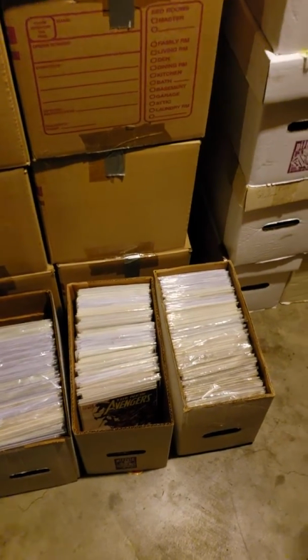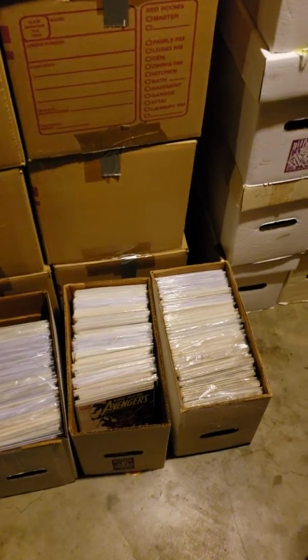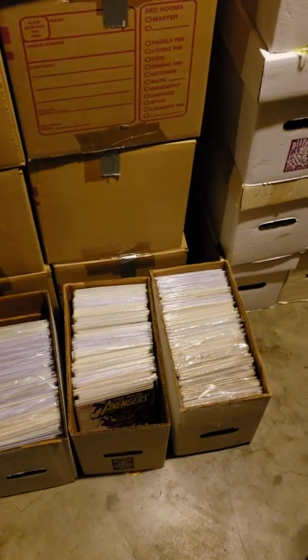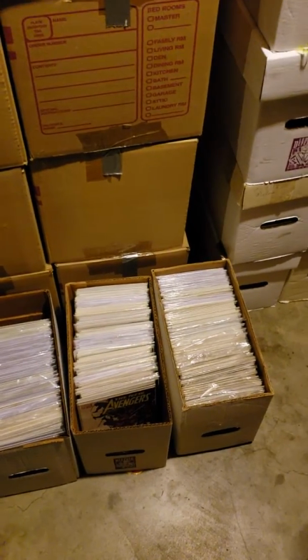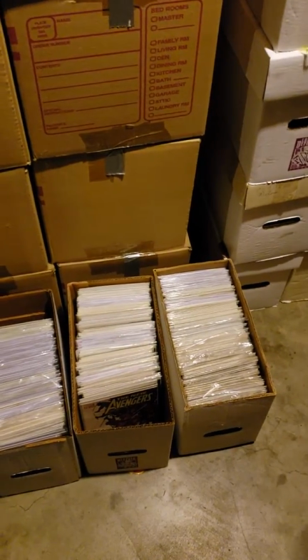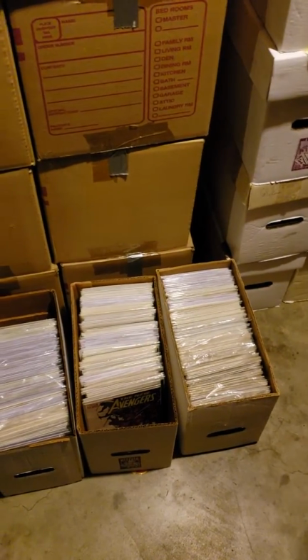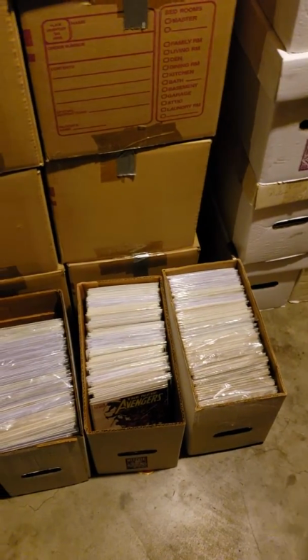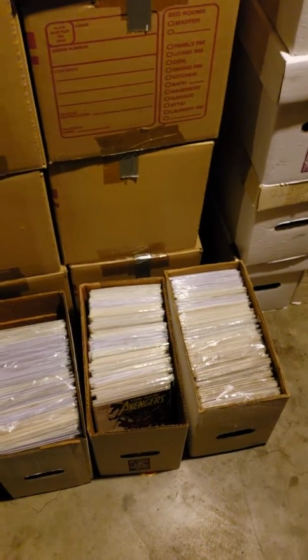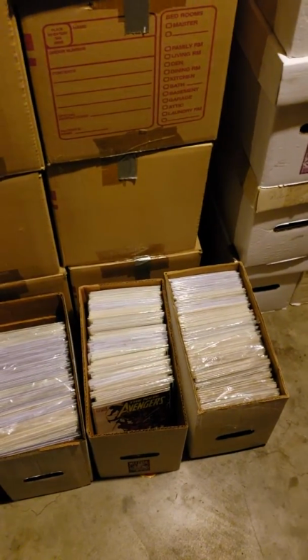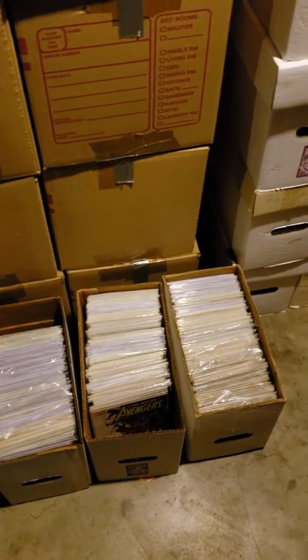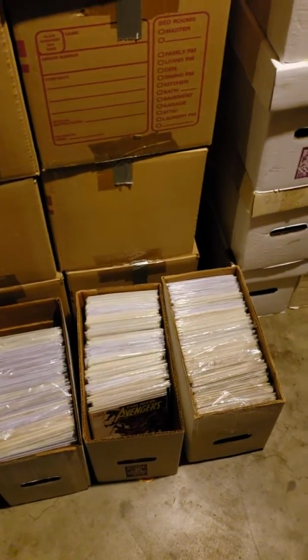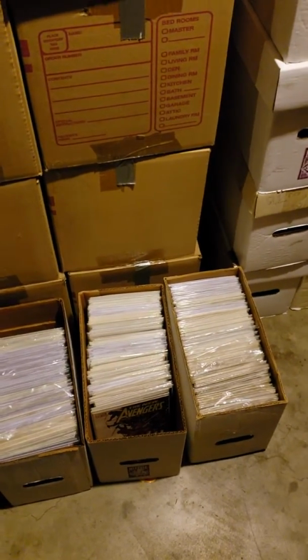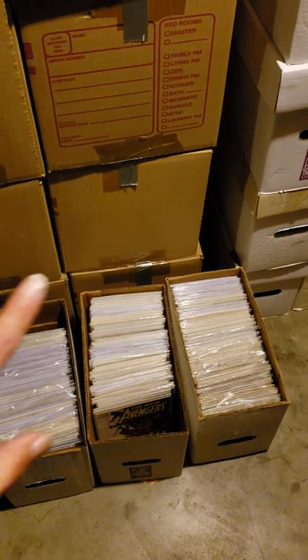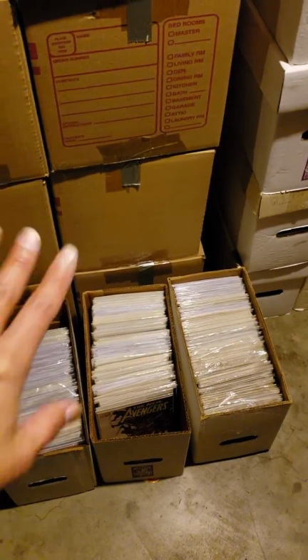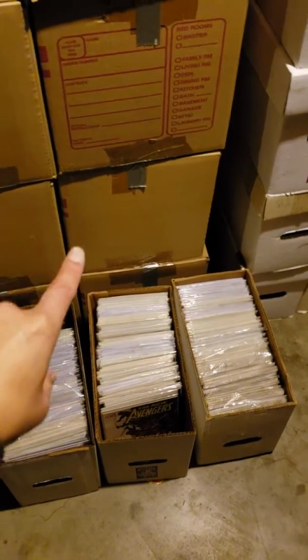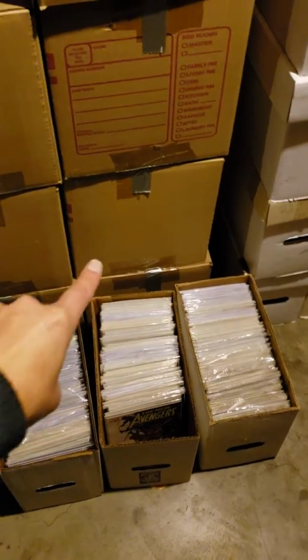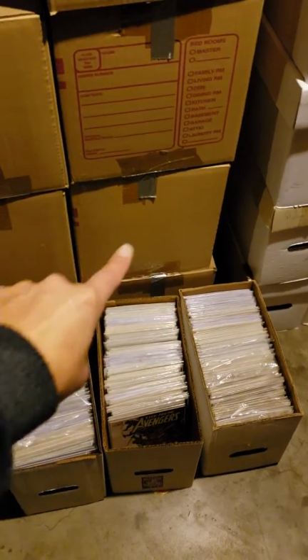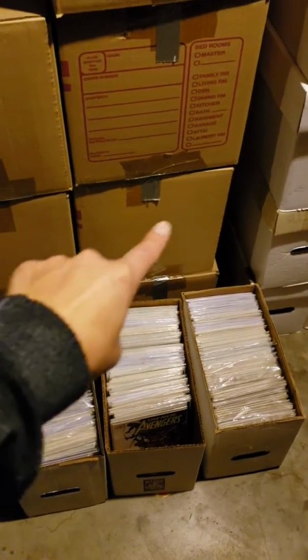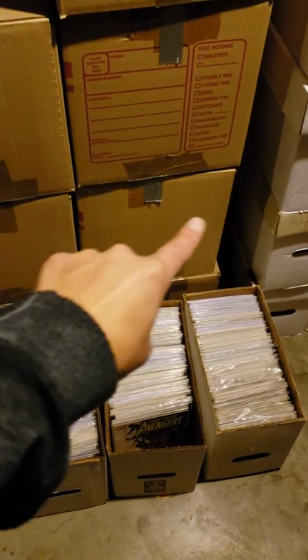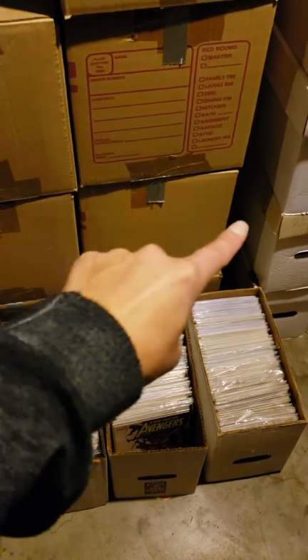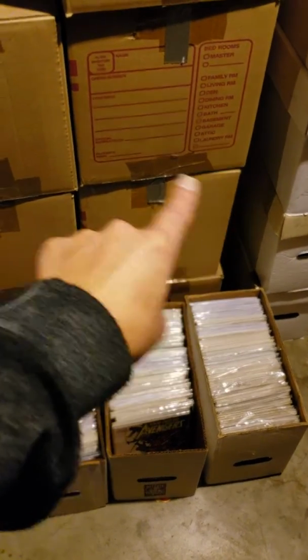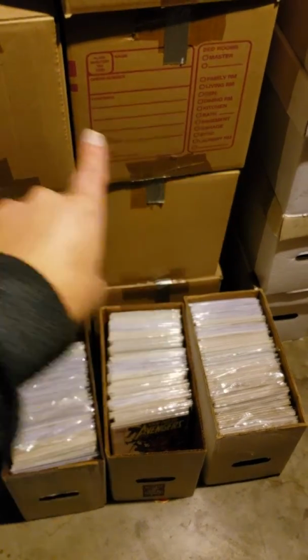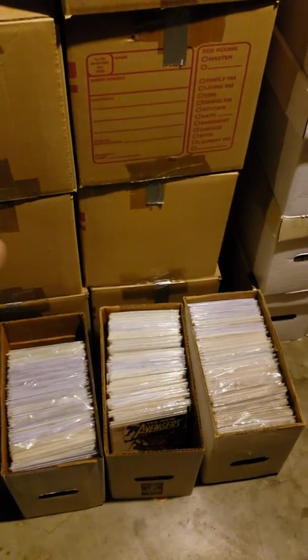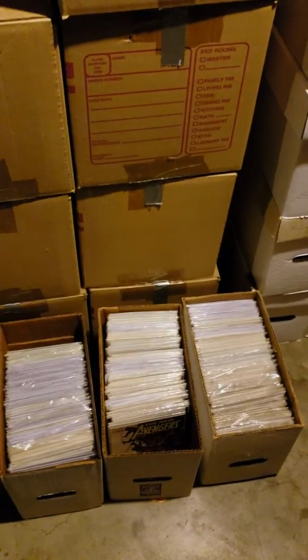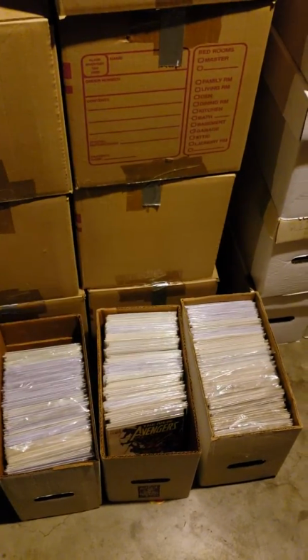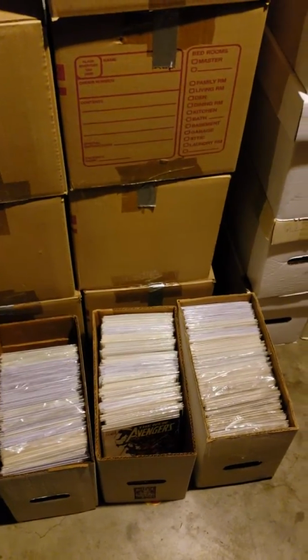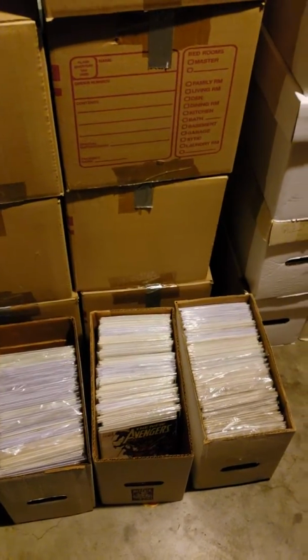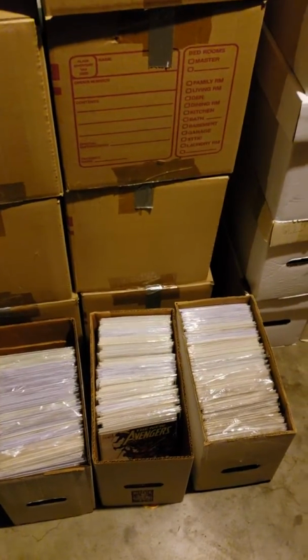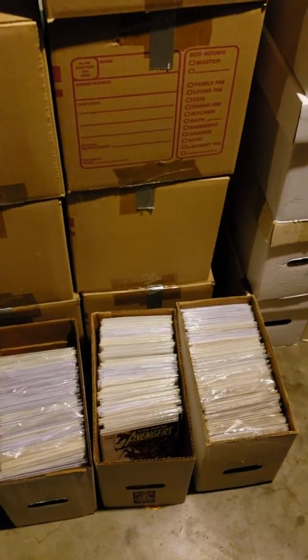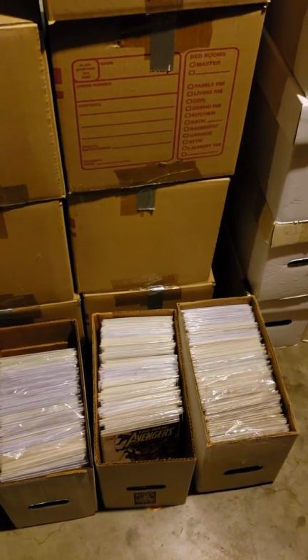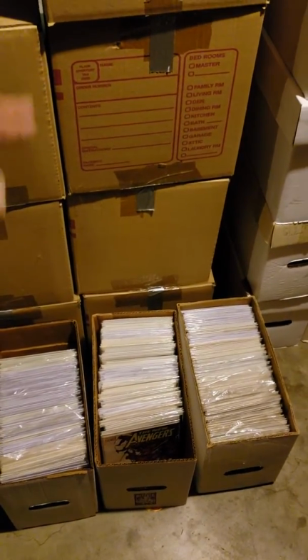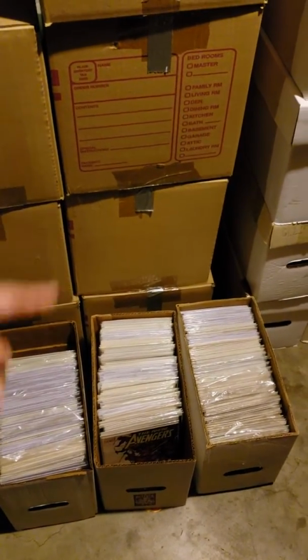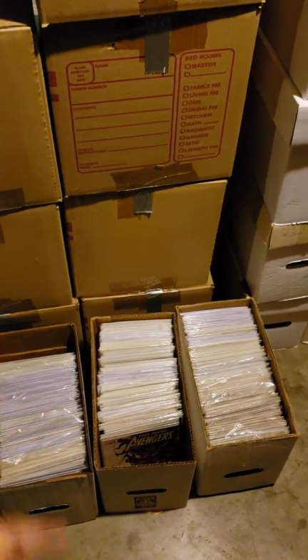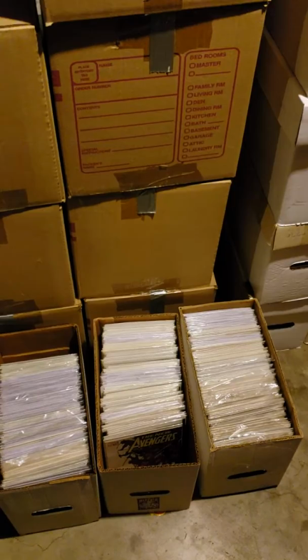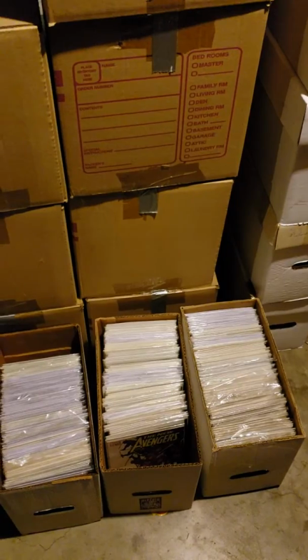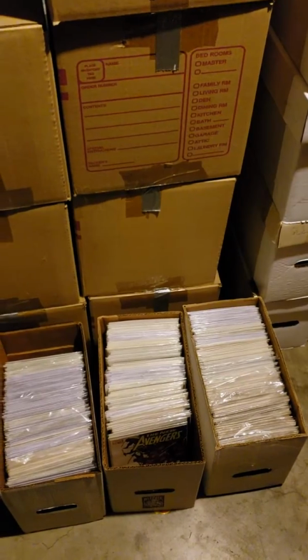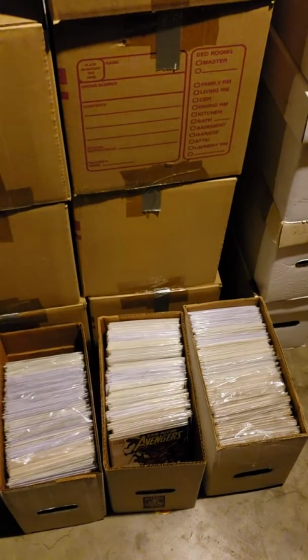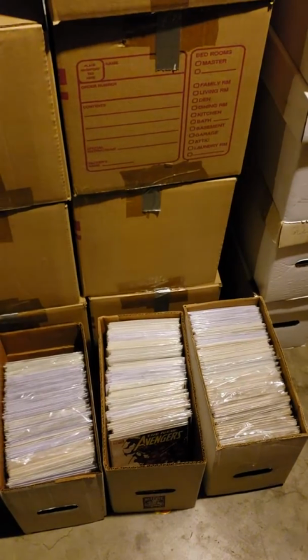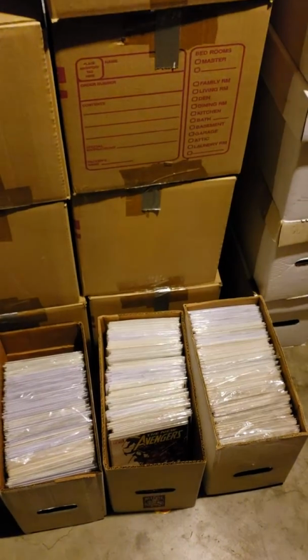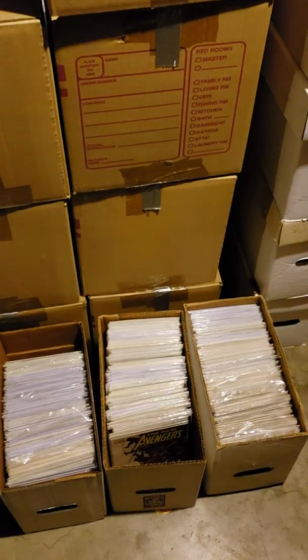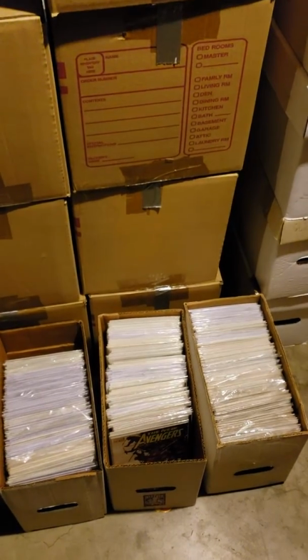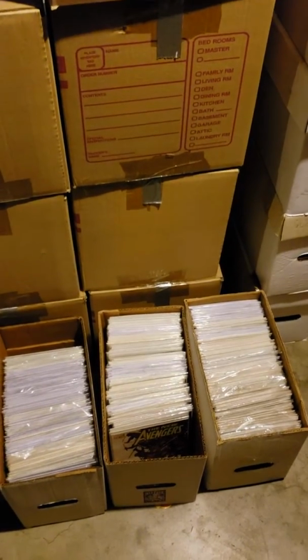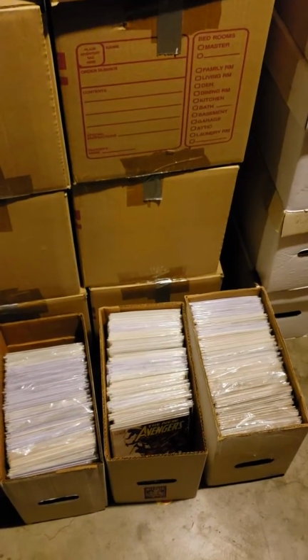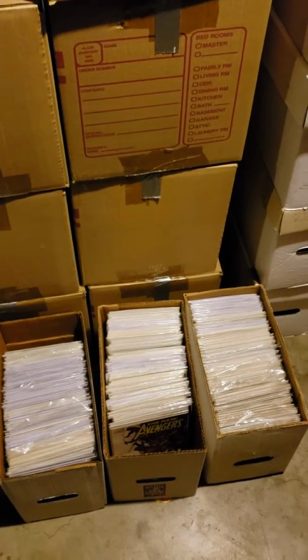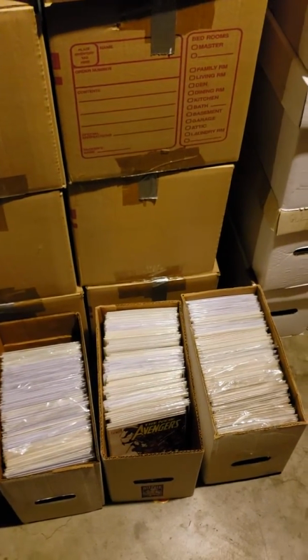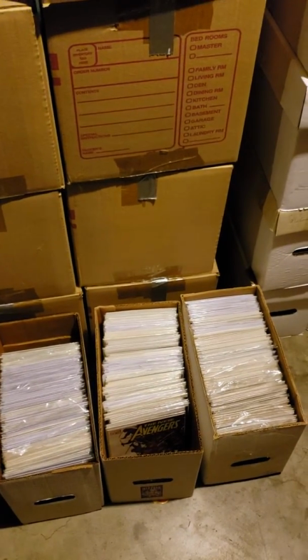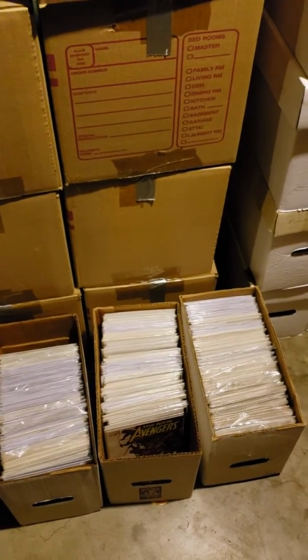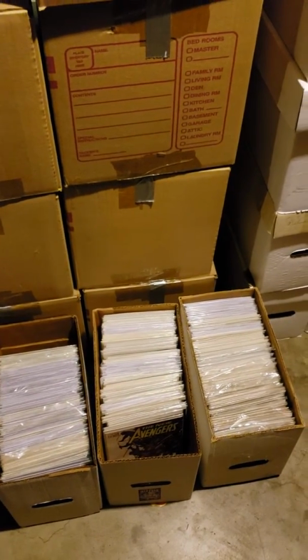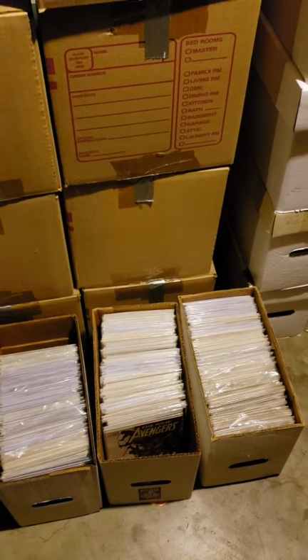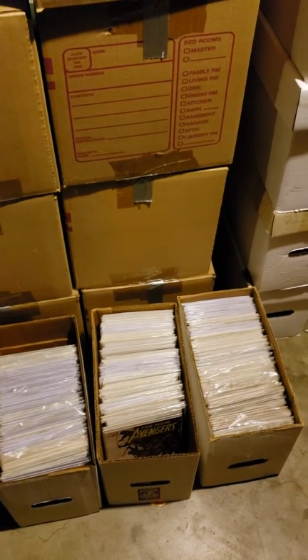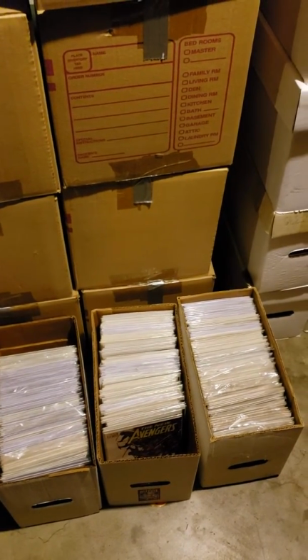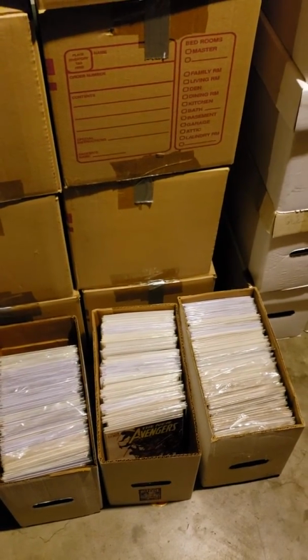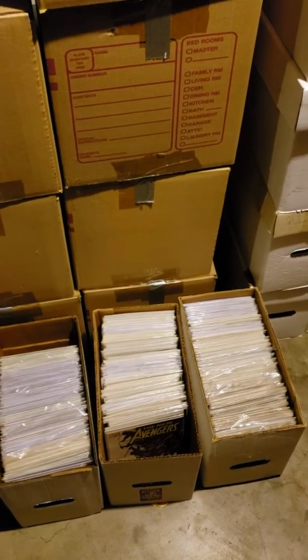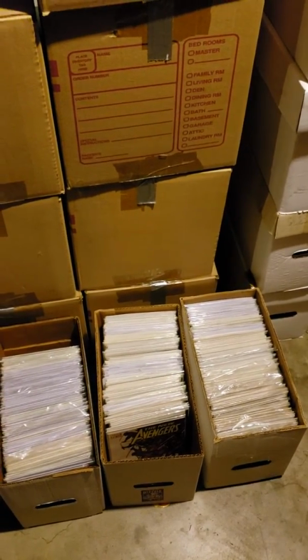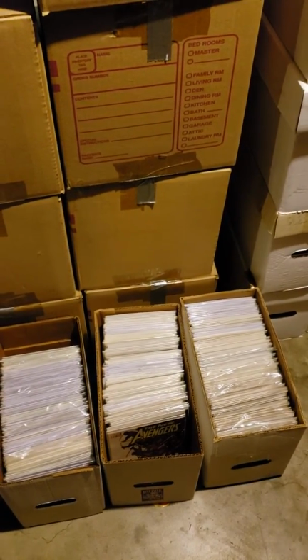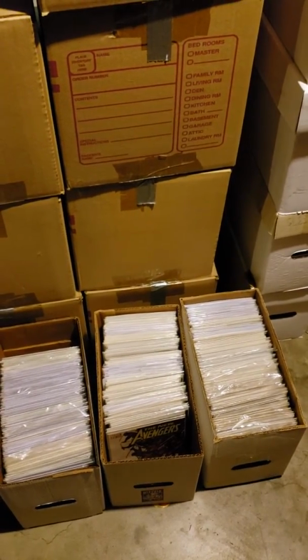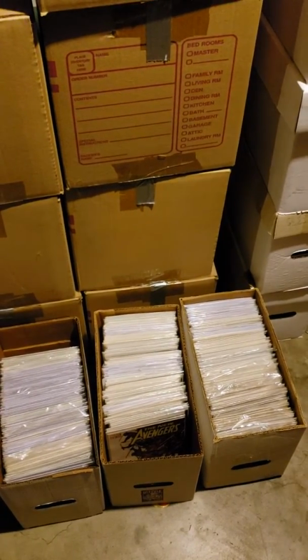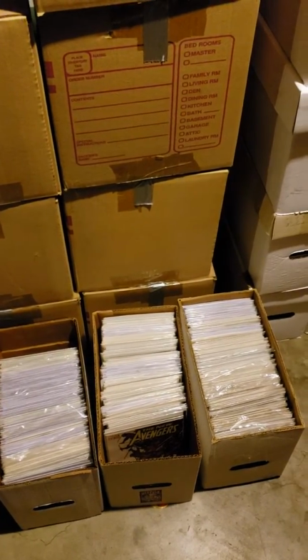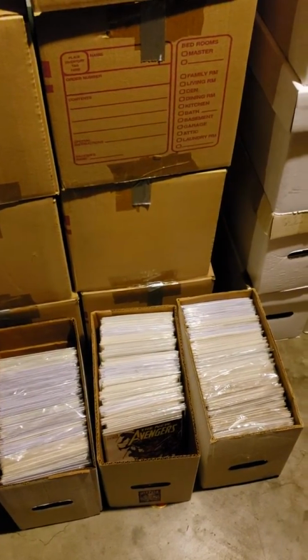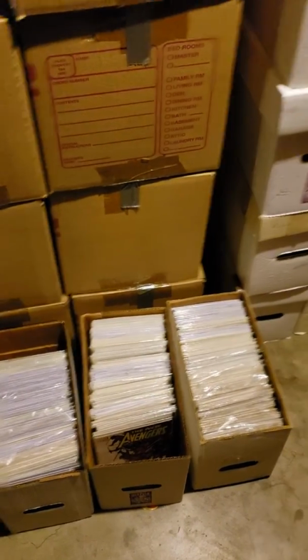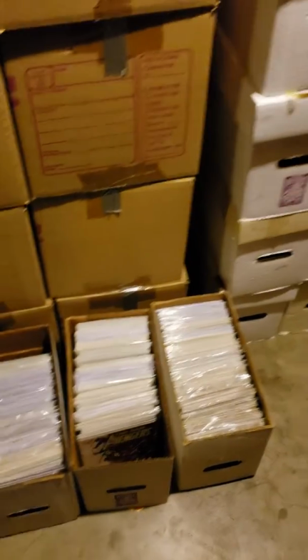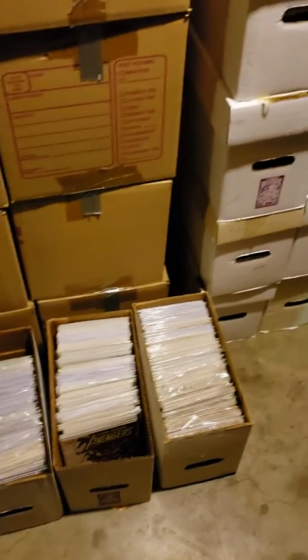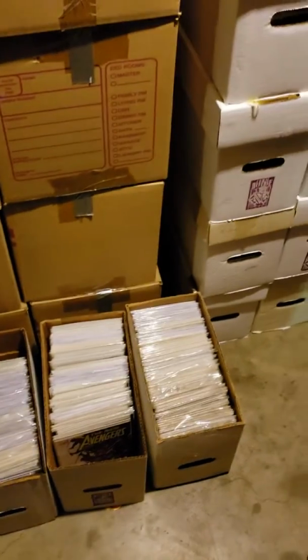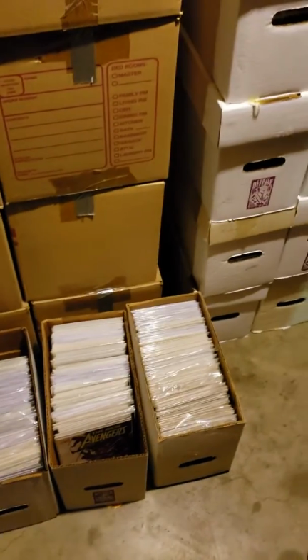These are all Dungeons and Dragons books right here and related stuff that I'm going to be talking about. I've been wanting to talk about it, I just didn't have my stuff until now.